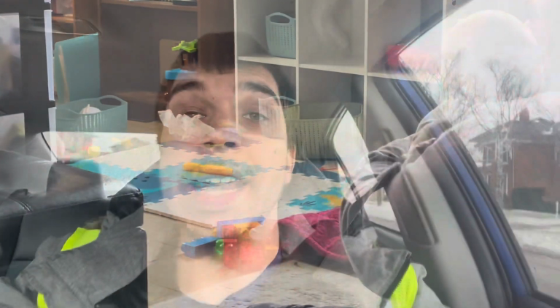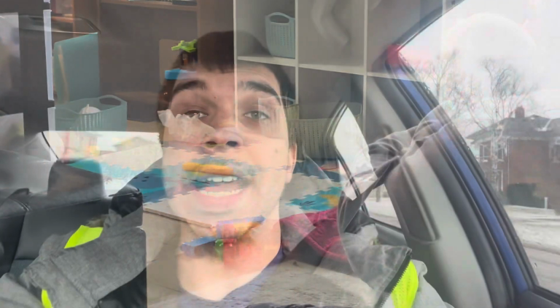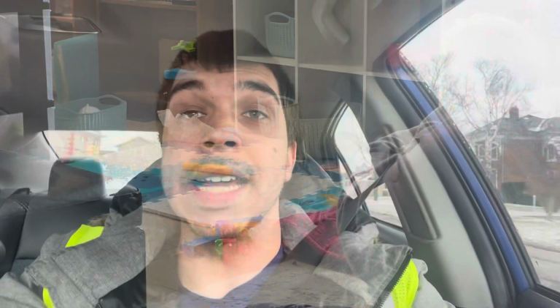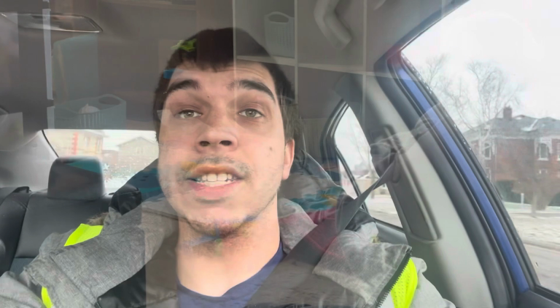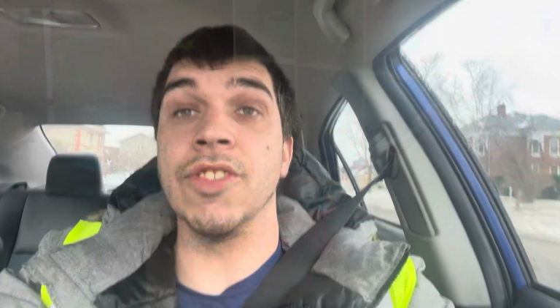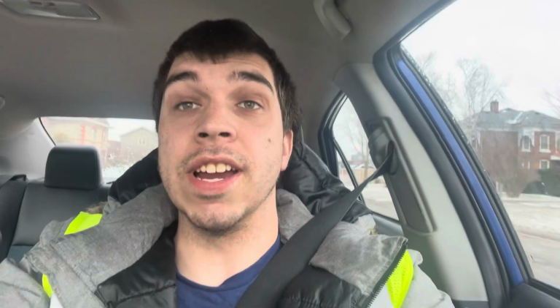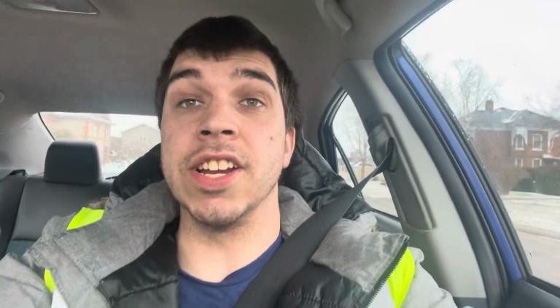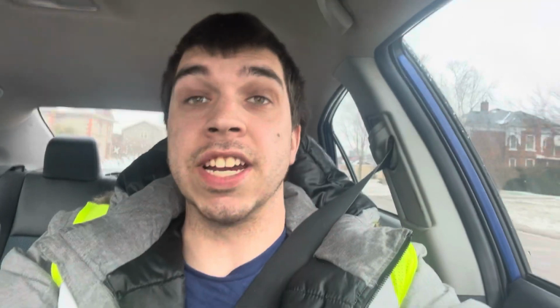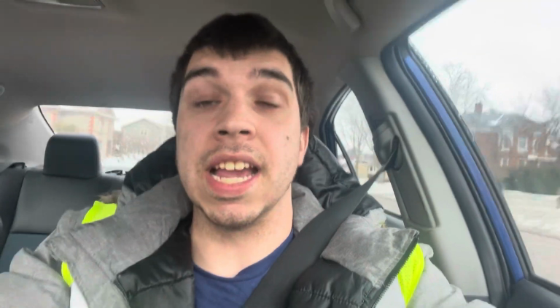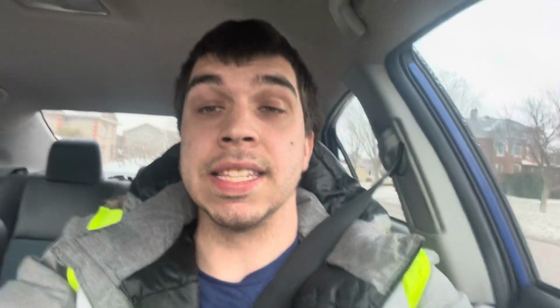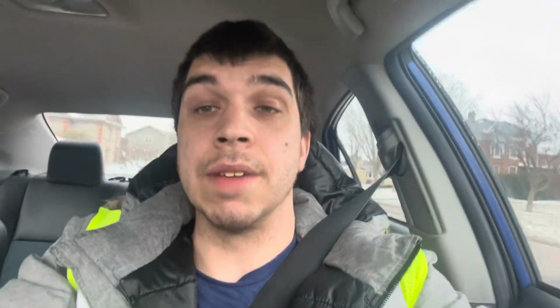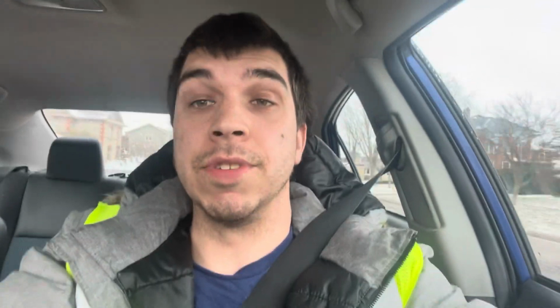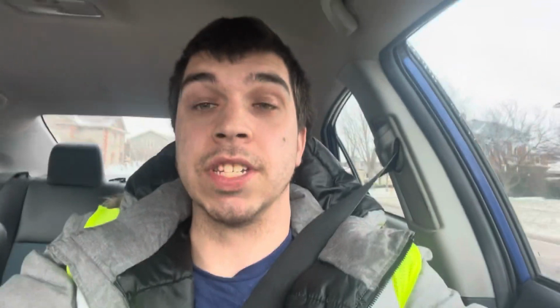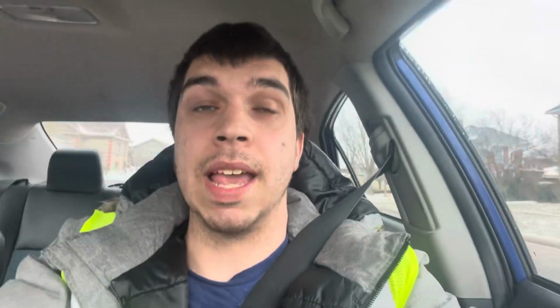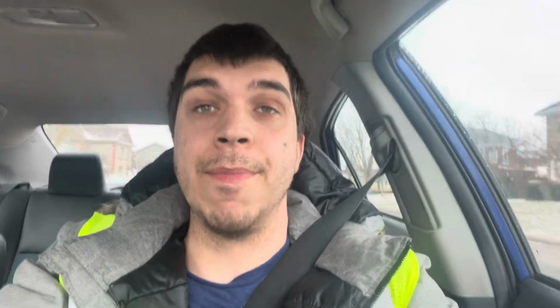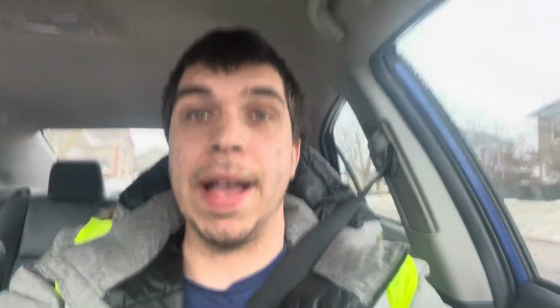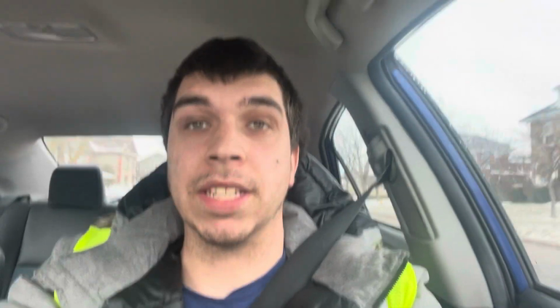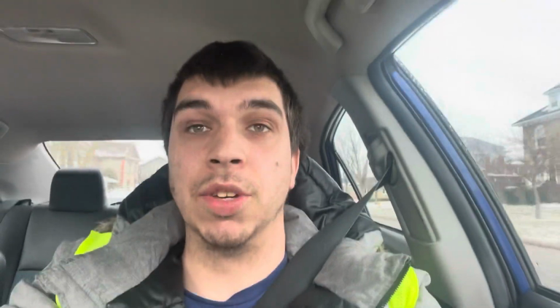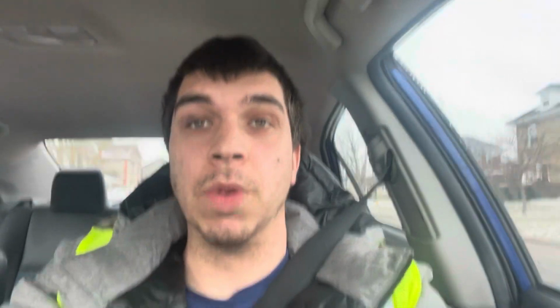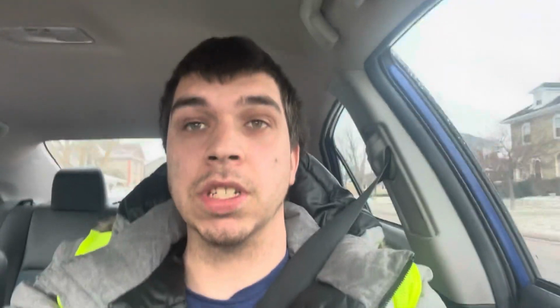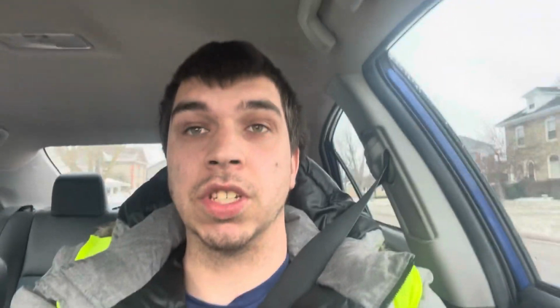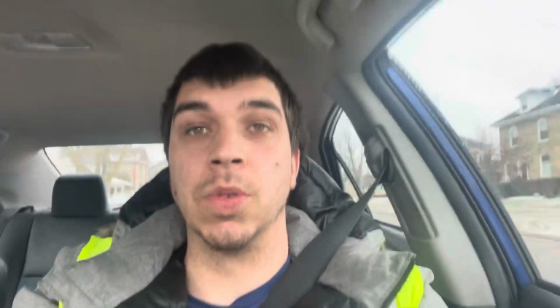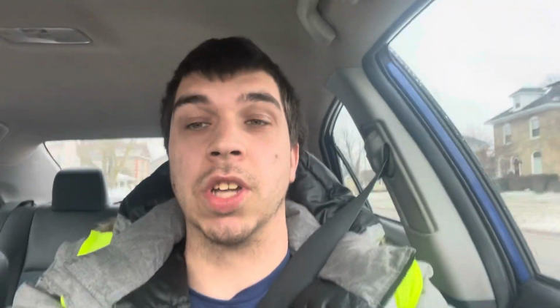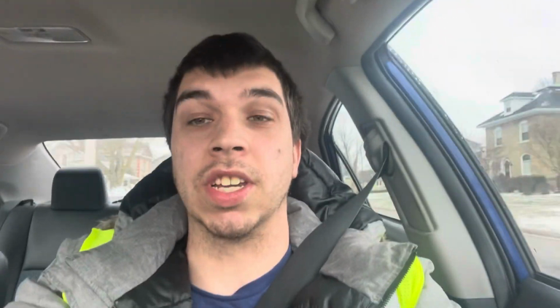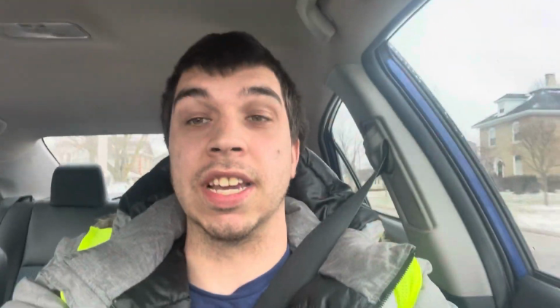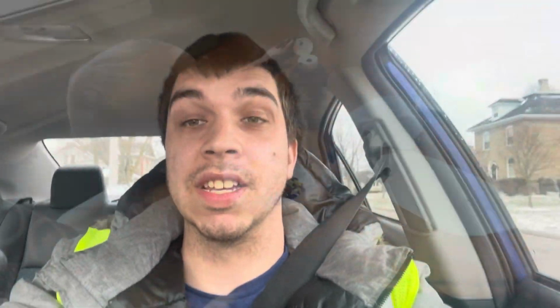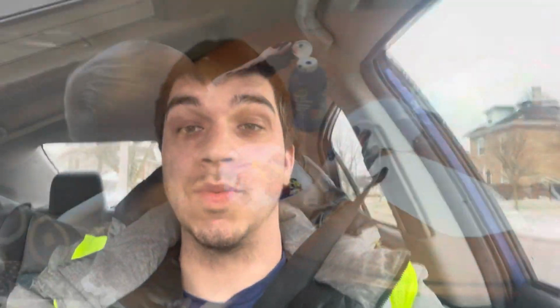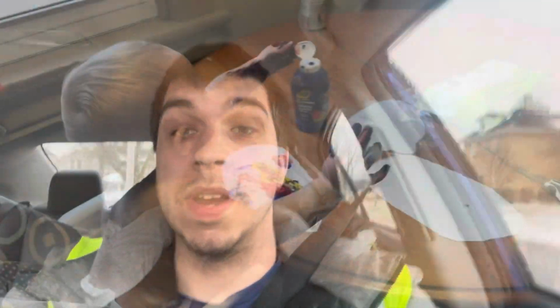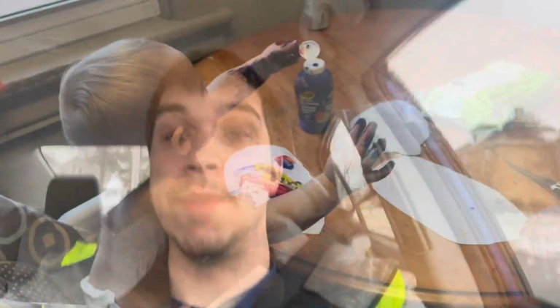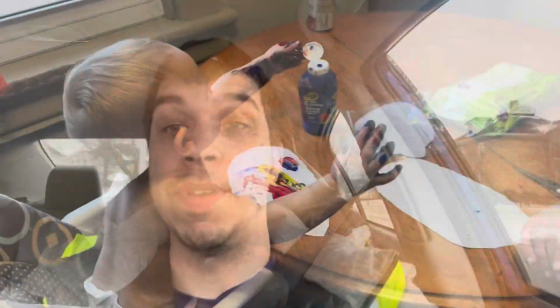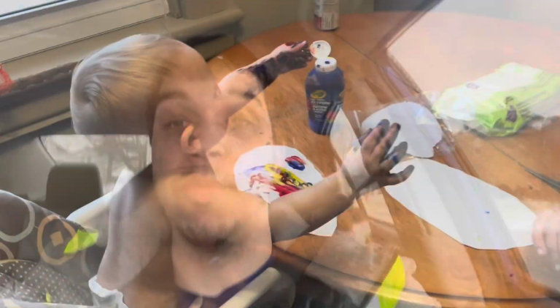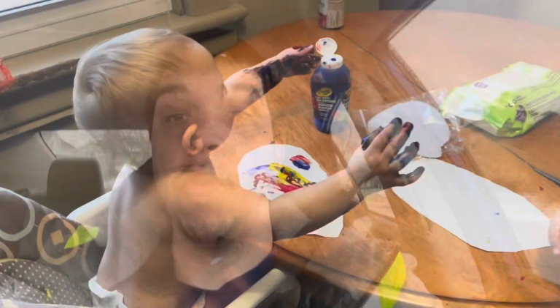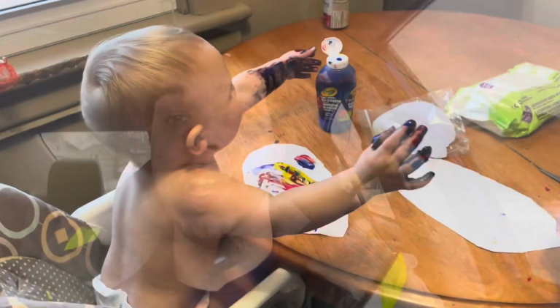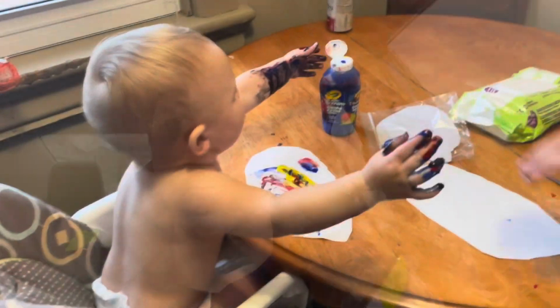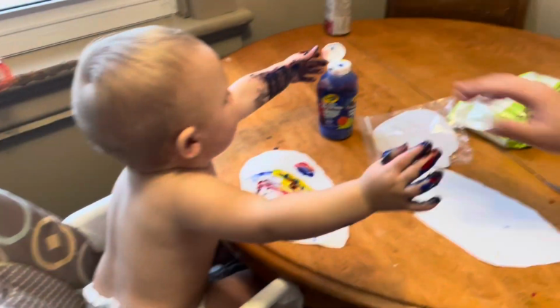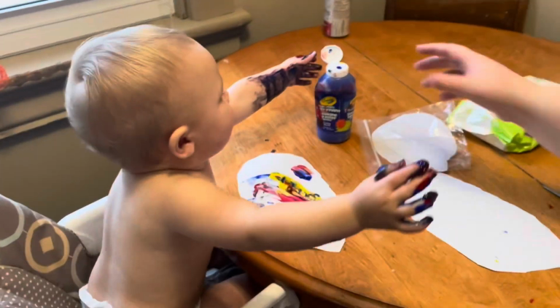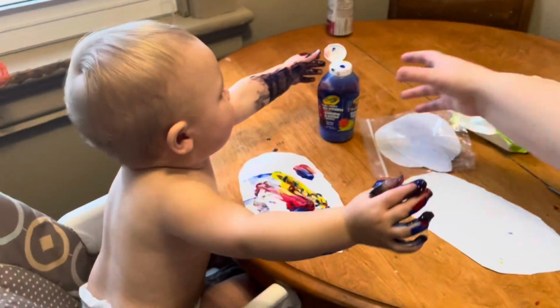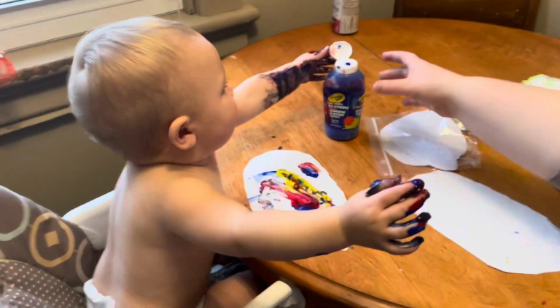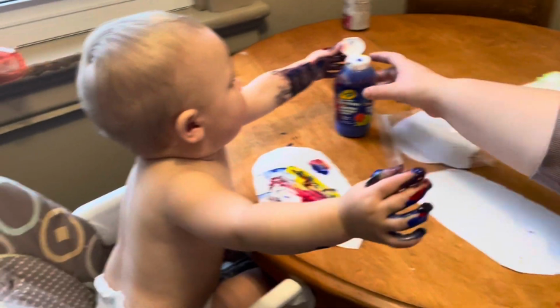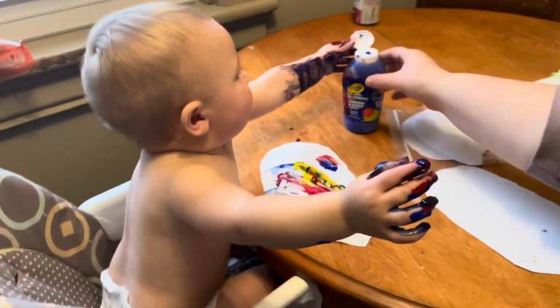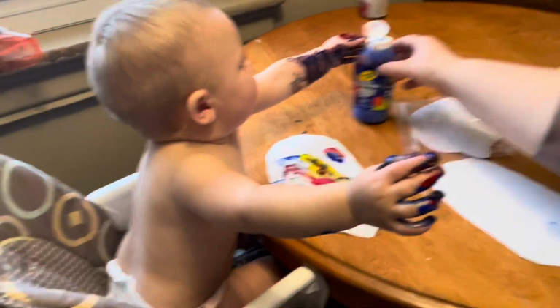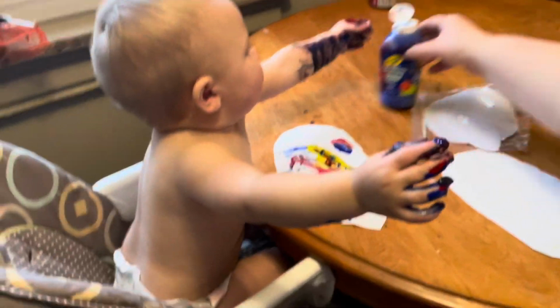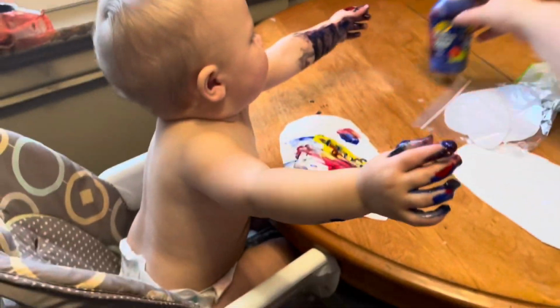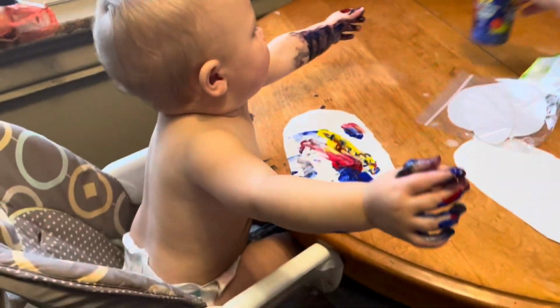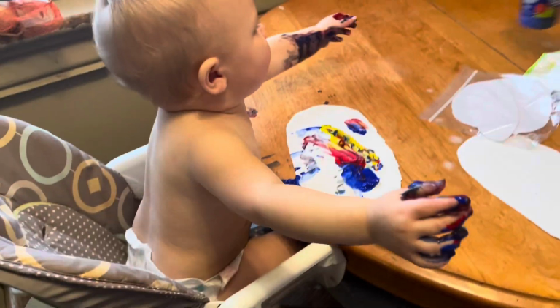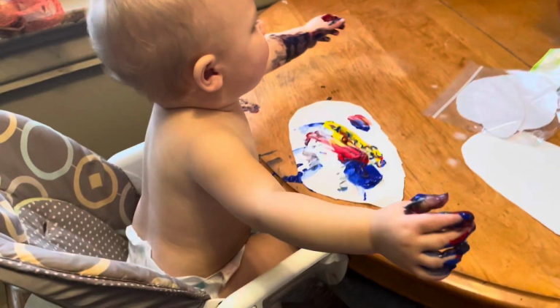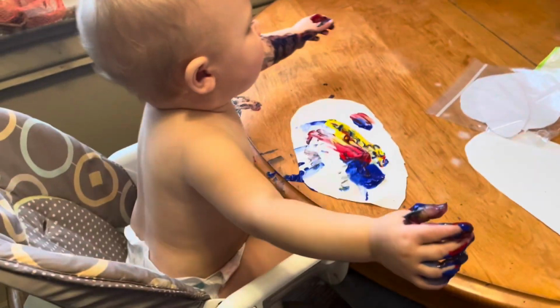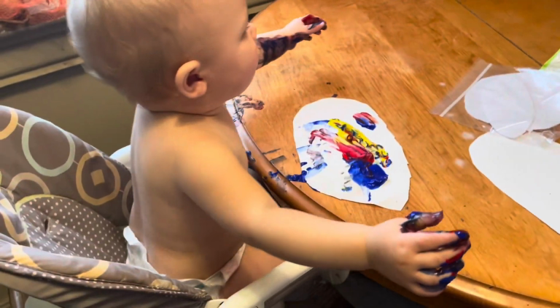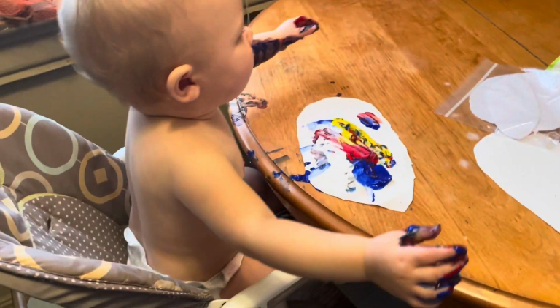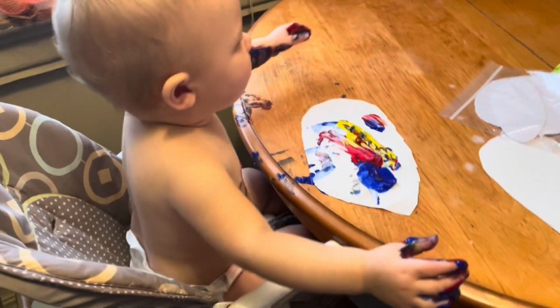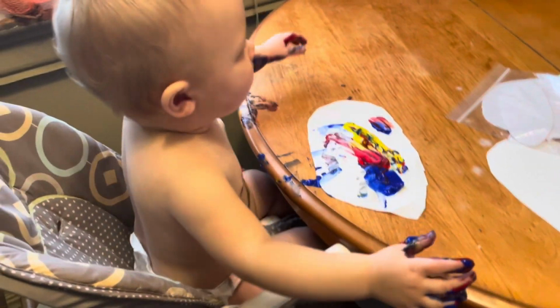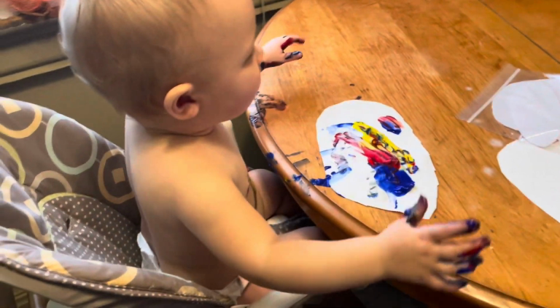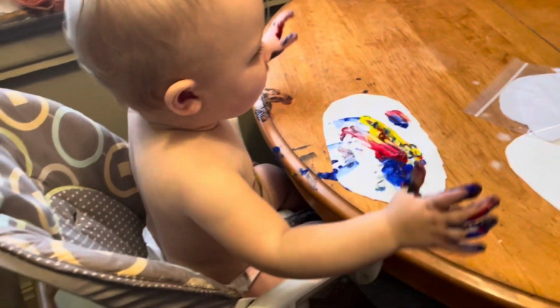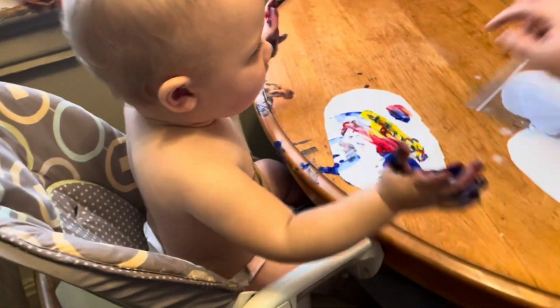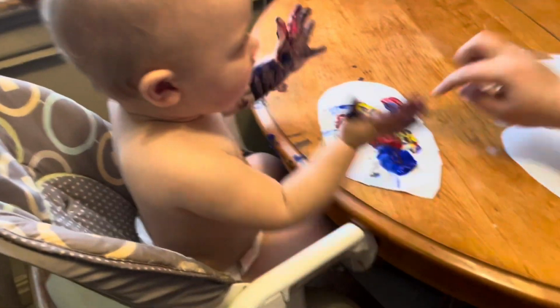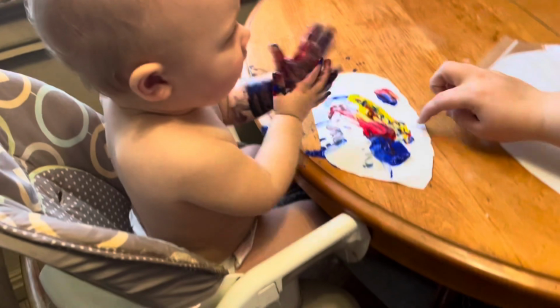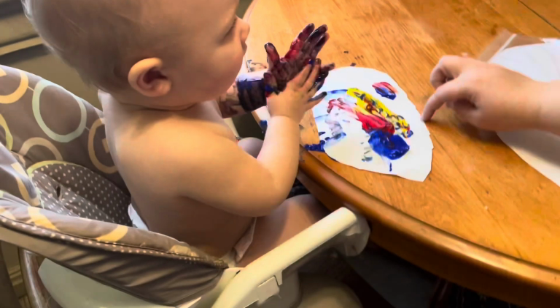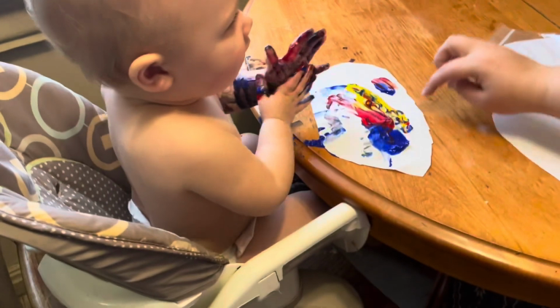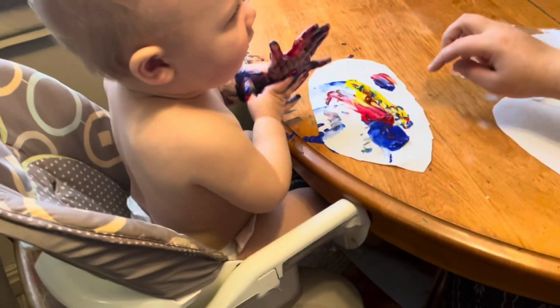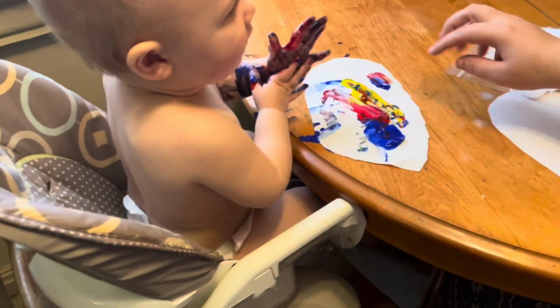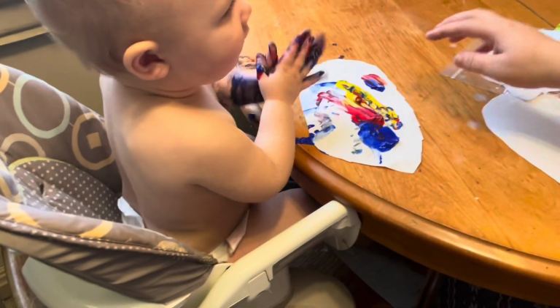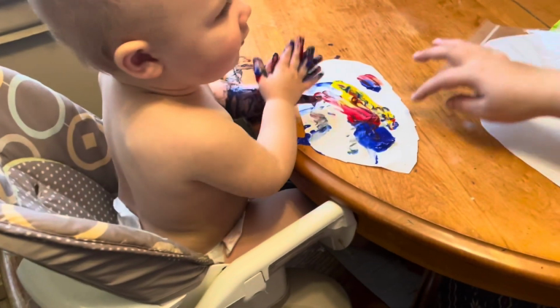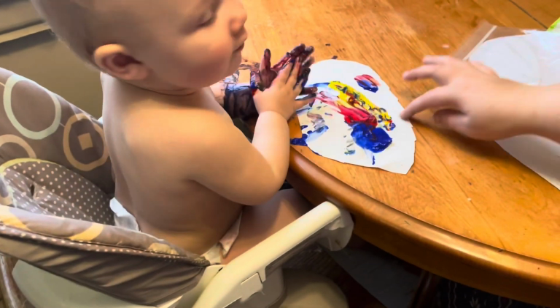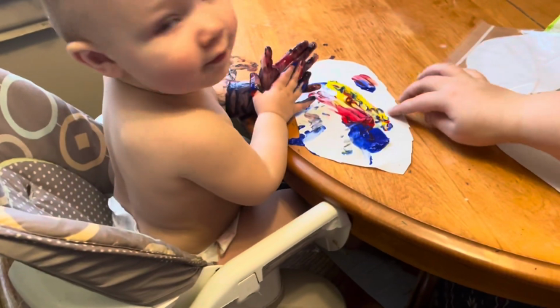Hey guys, sorry — not you guys. I'm just heading back to work, so we'll talk to you guys when I'm done. What are you doing? Wait, you don't need more paint — wait, look!